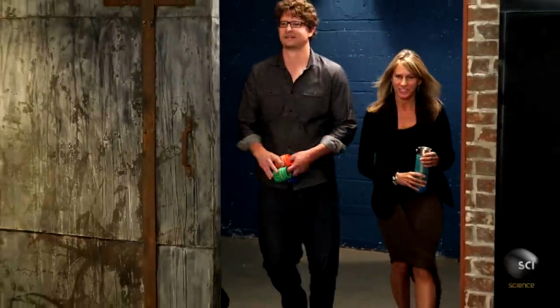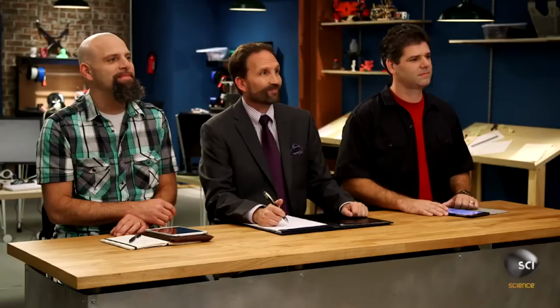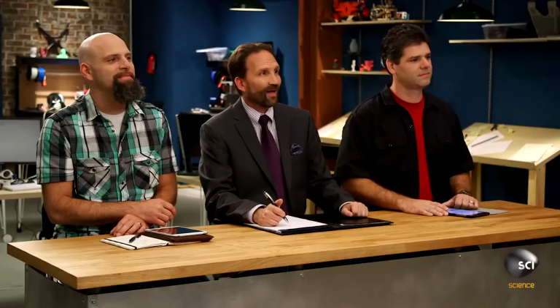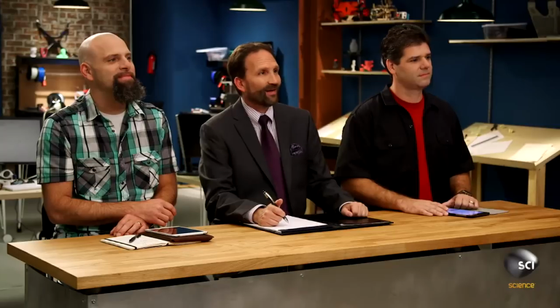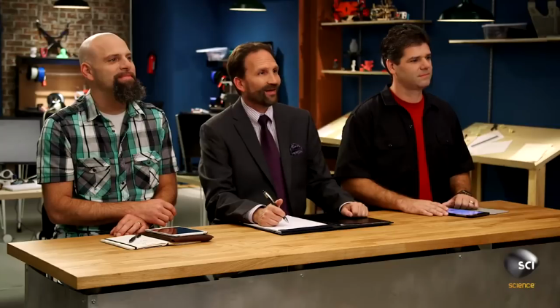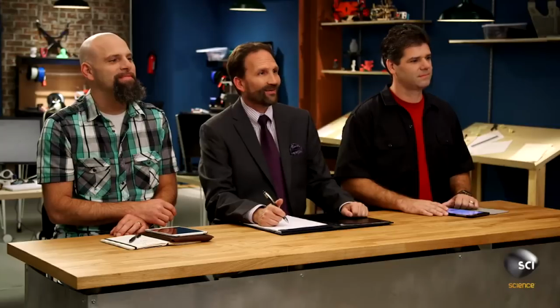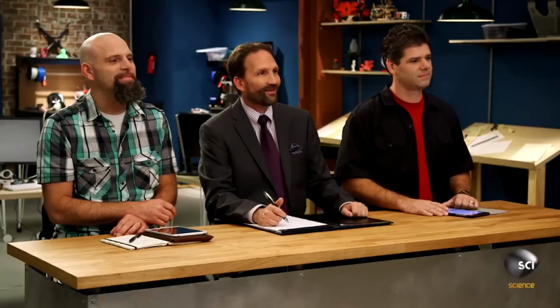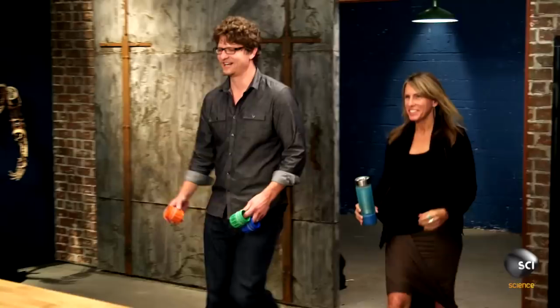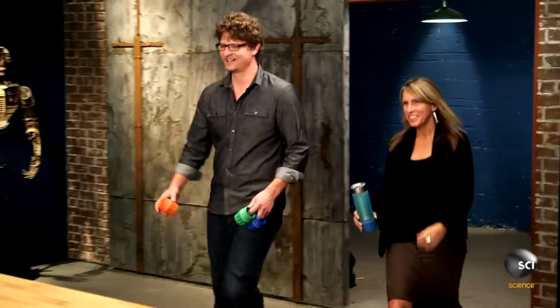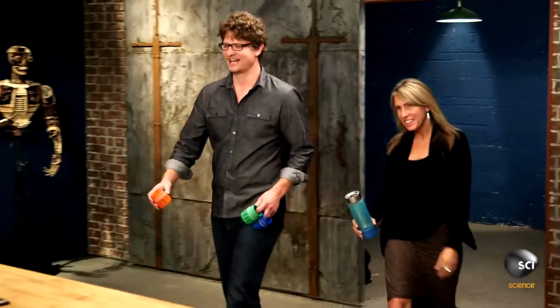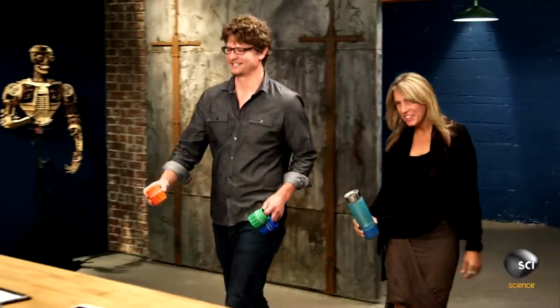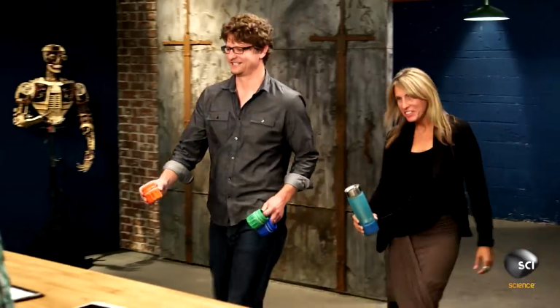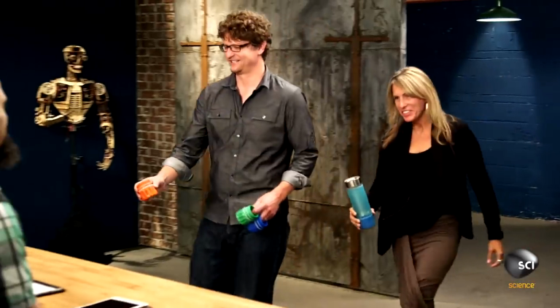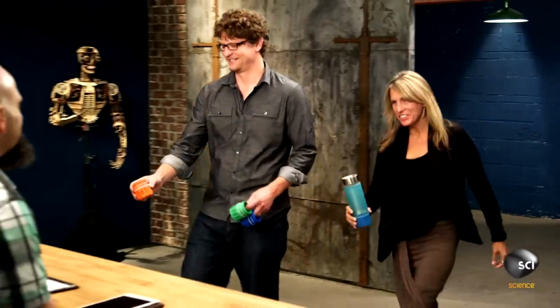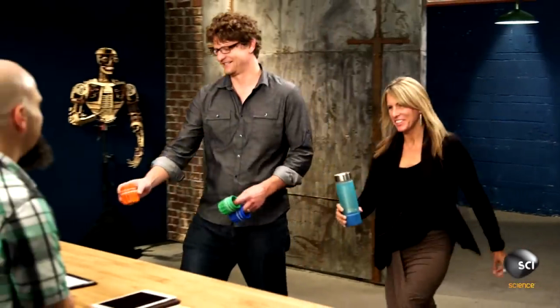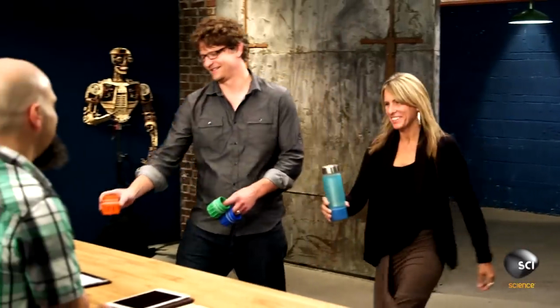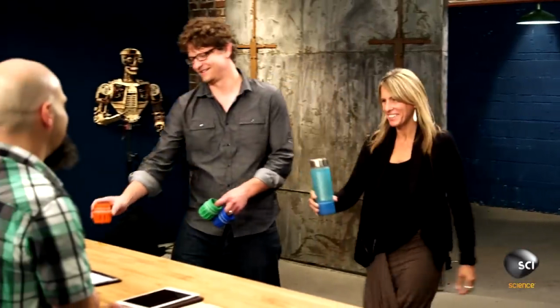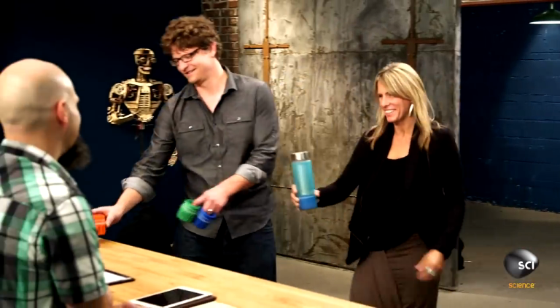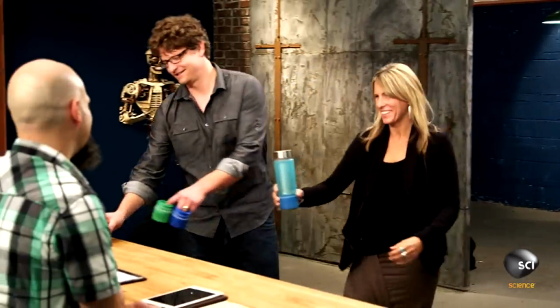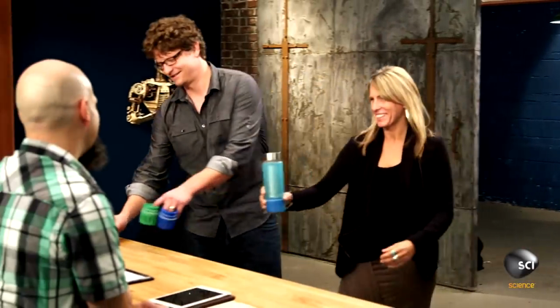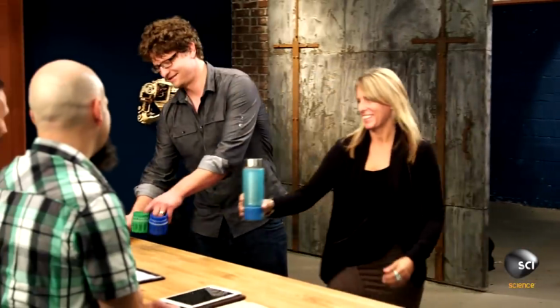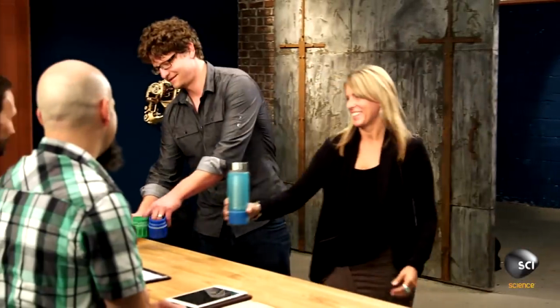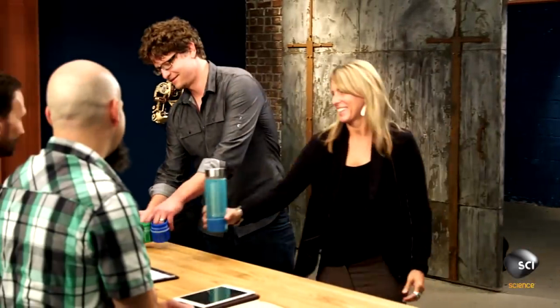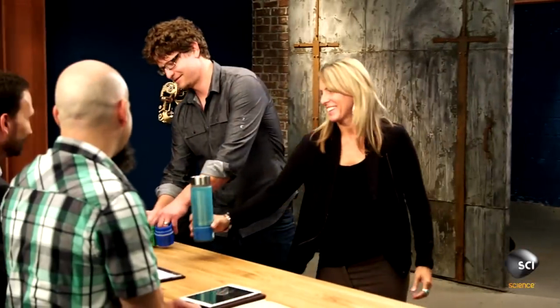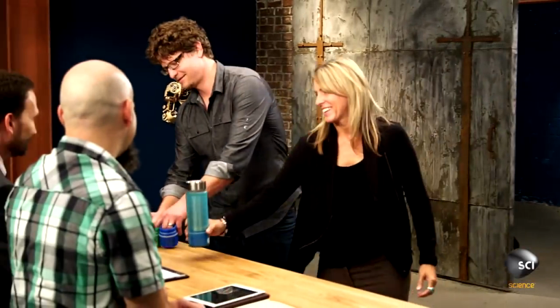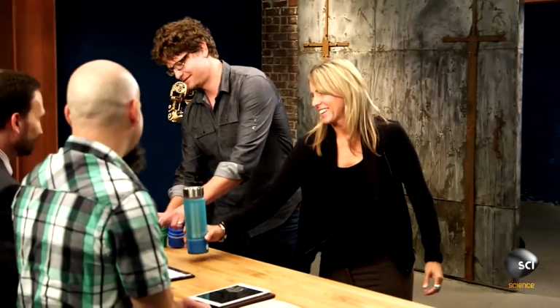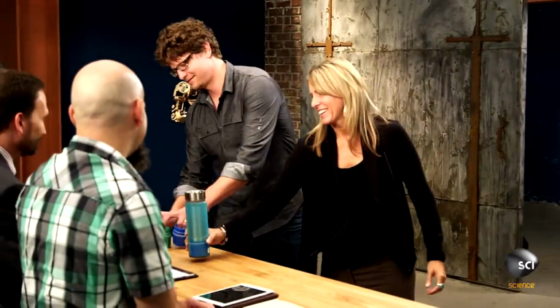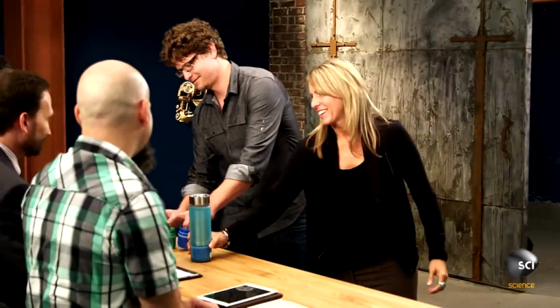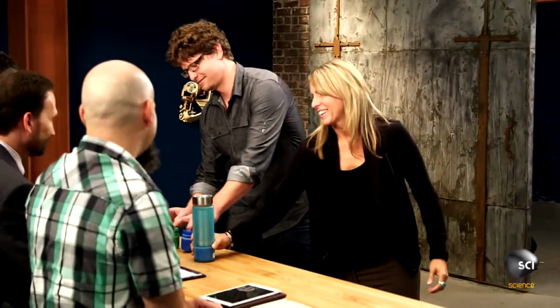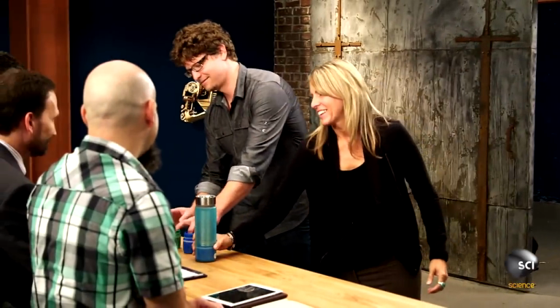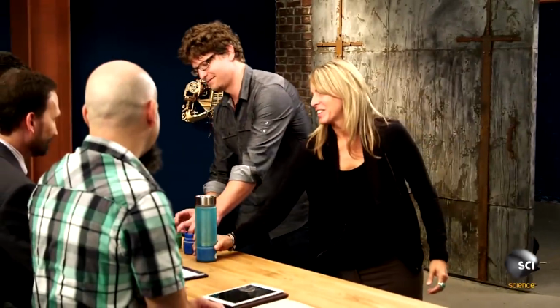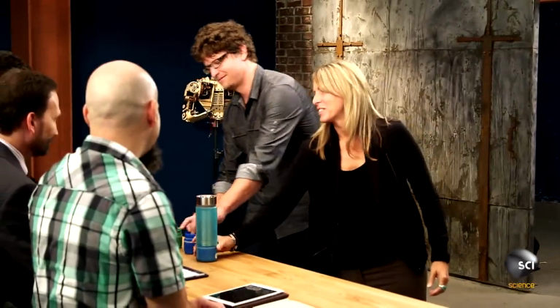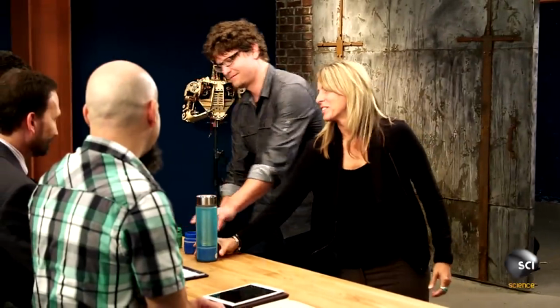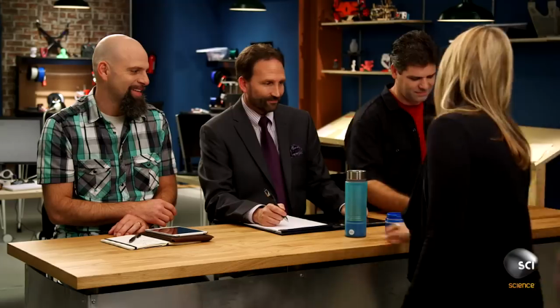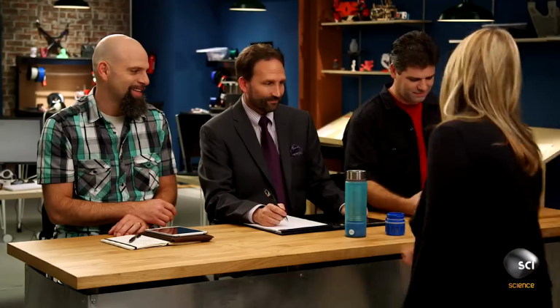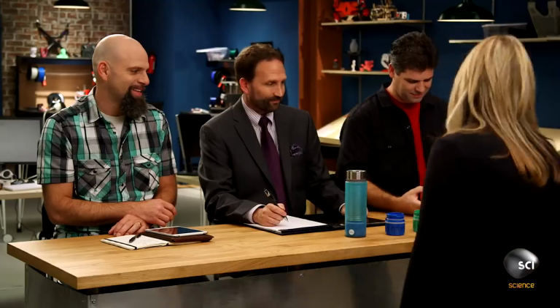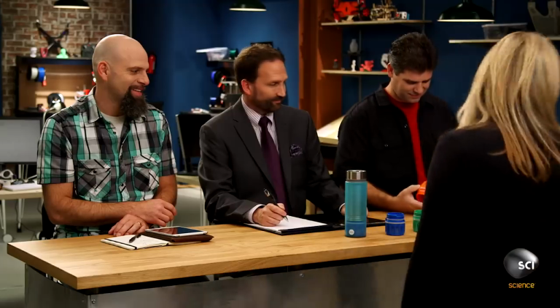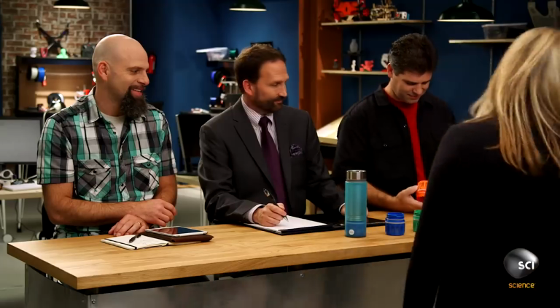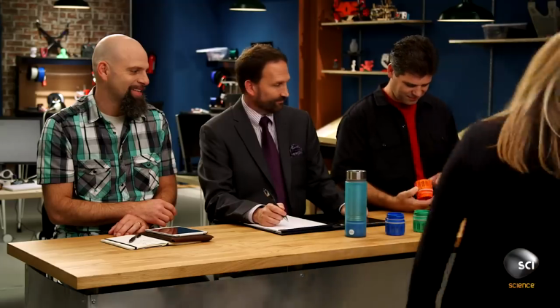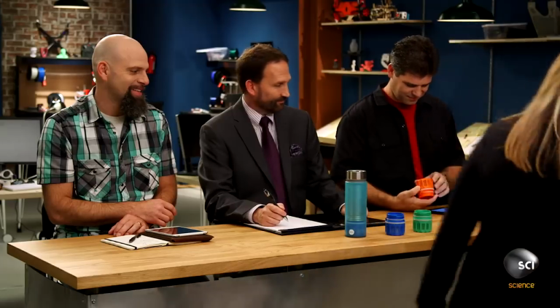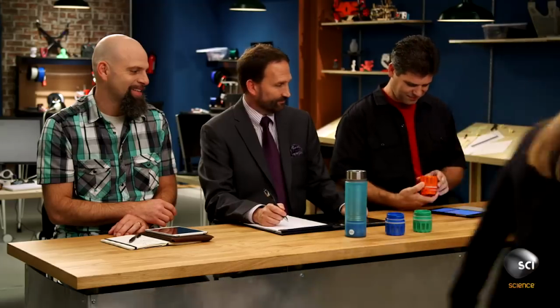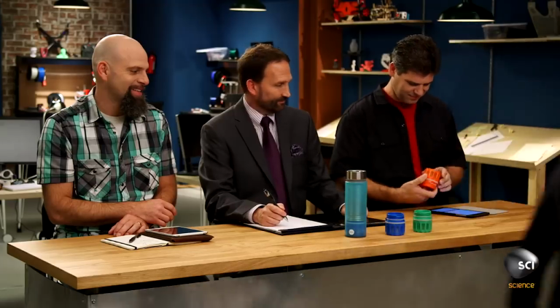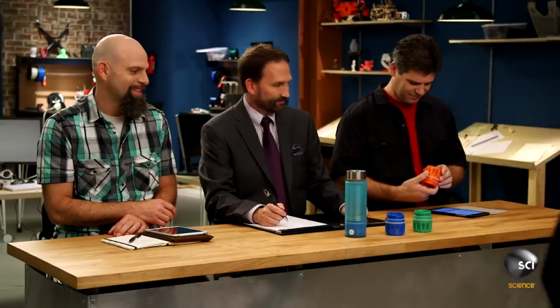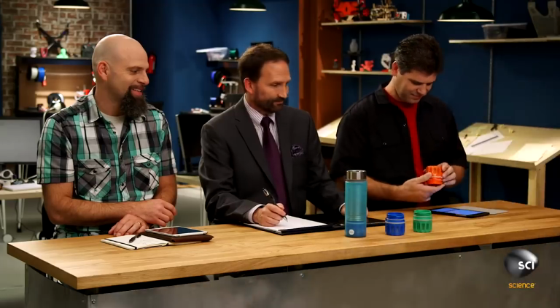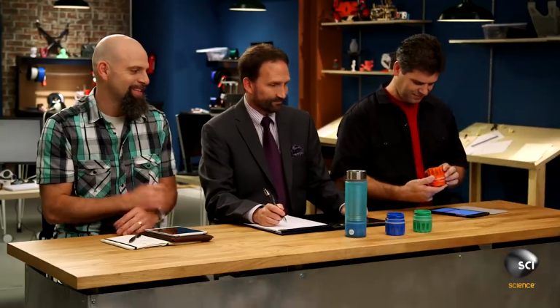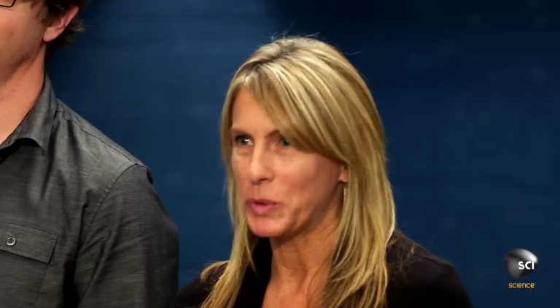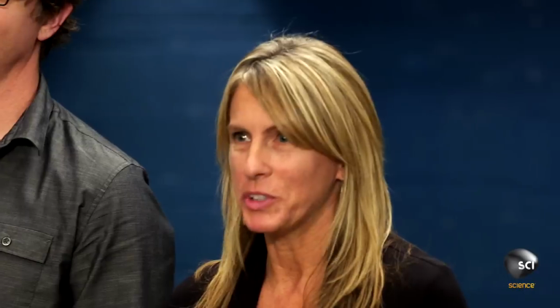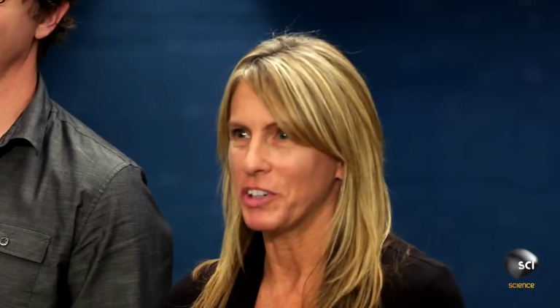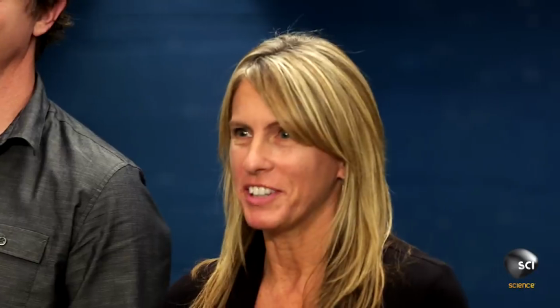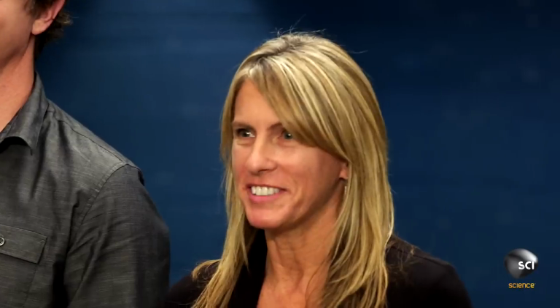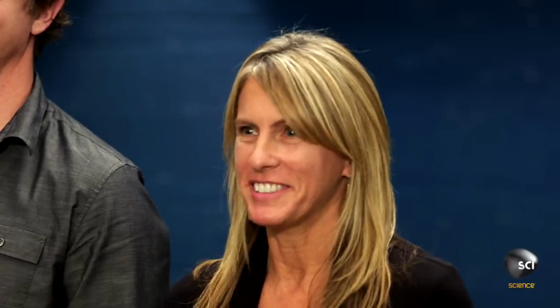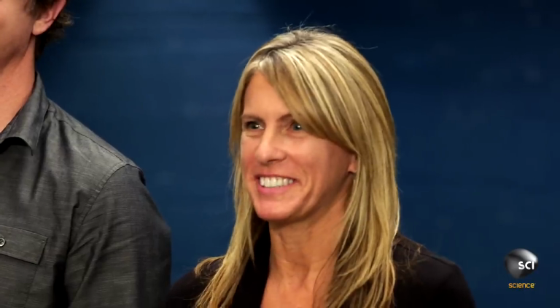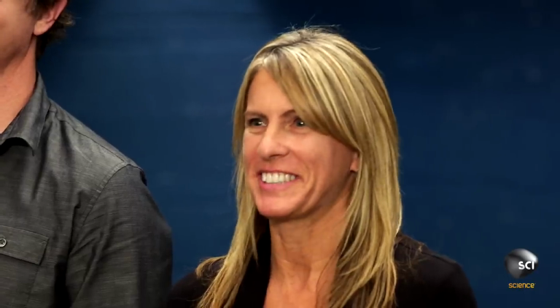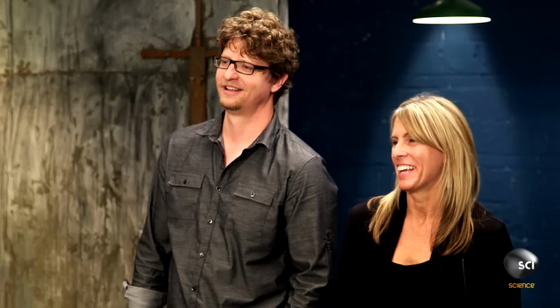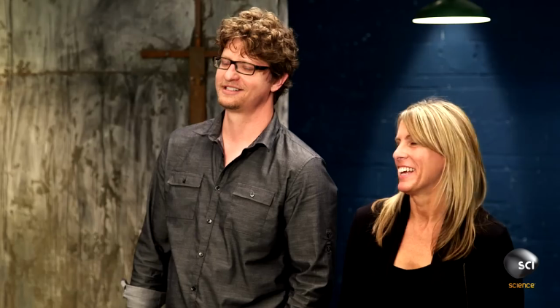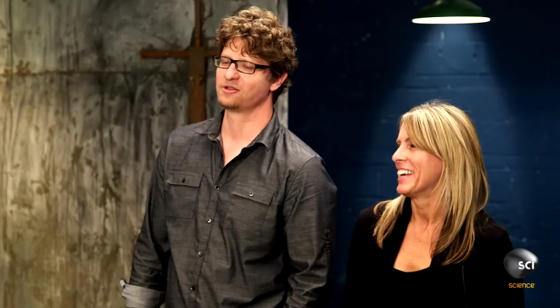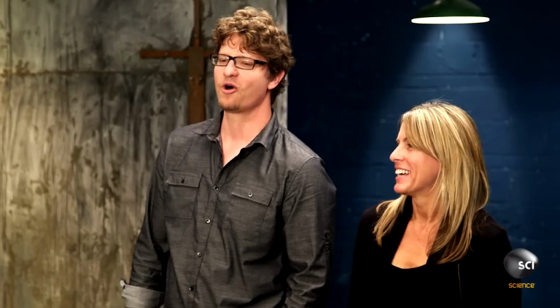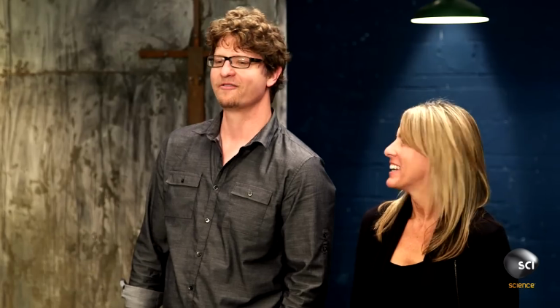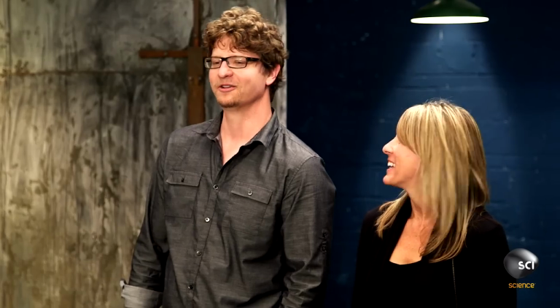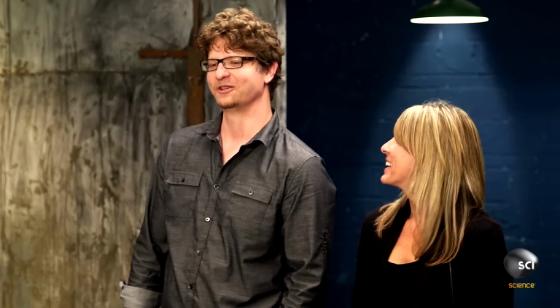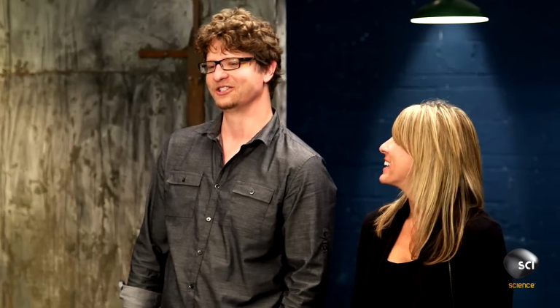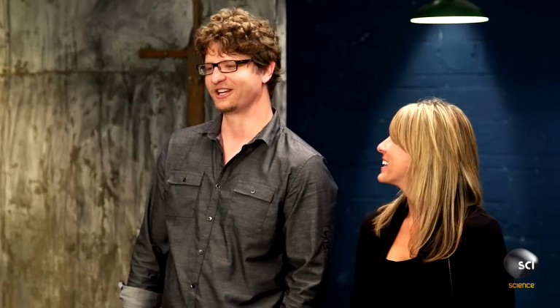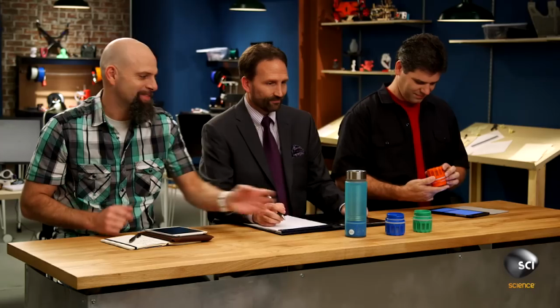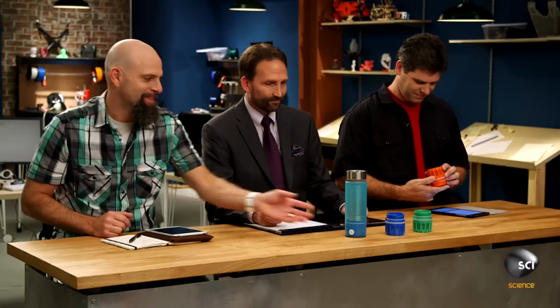Hi, how you doing? Good, how are you? Hey. What's the name of the product? Grail, as in the holy grail. It's the water filtration cup.